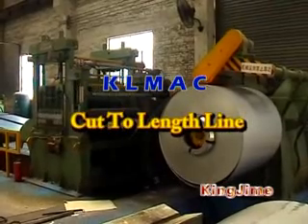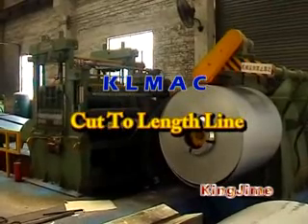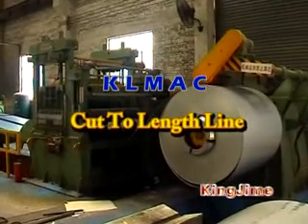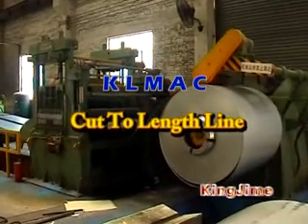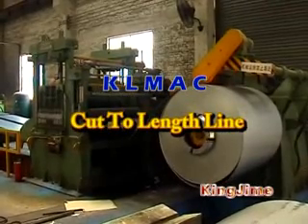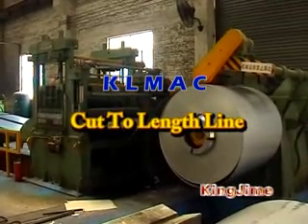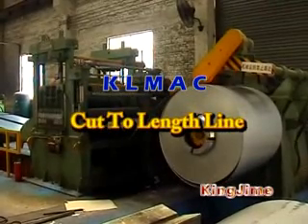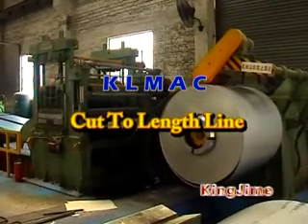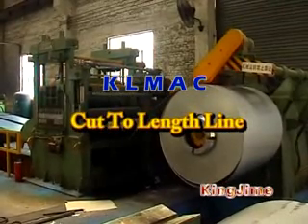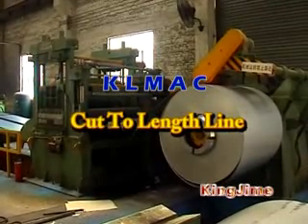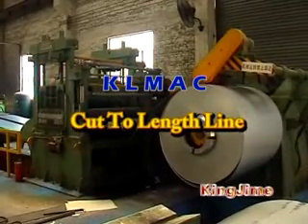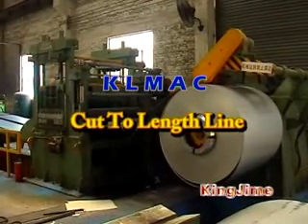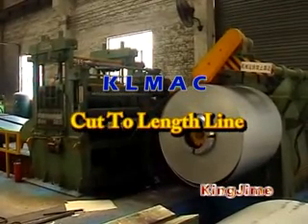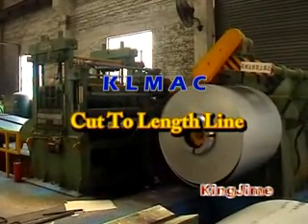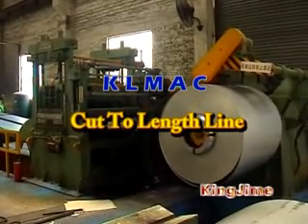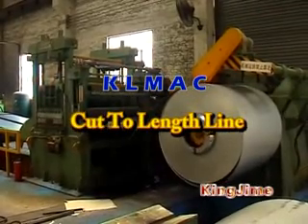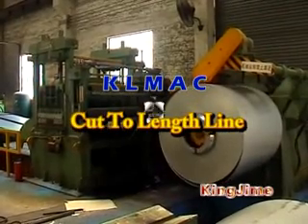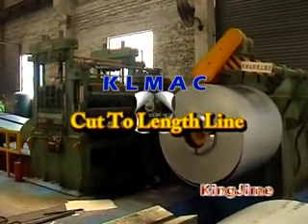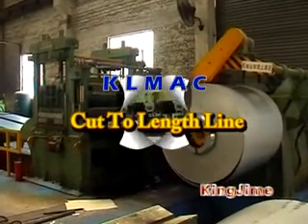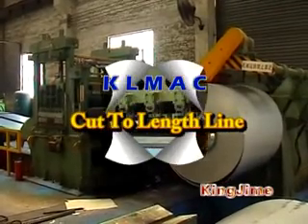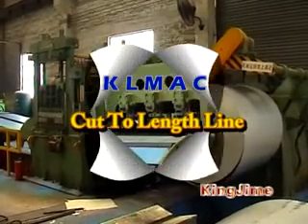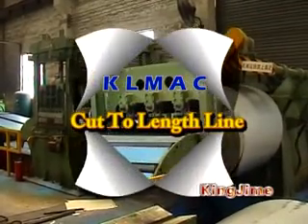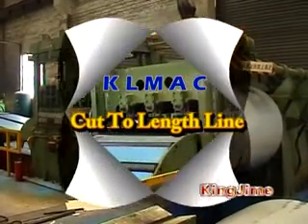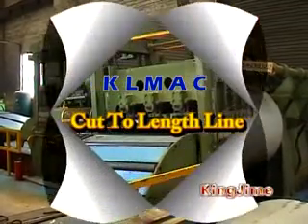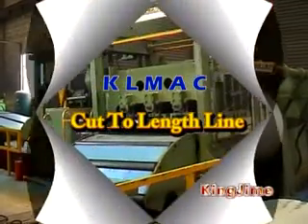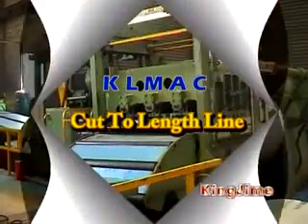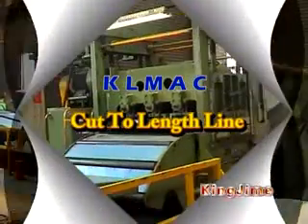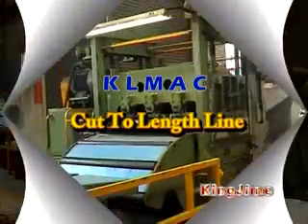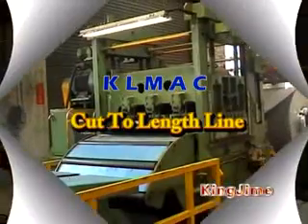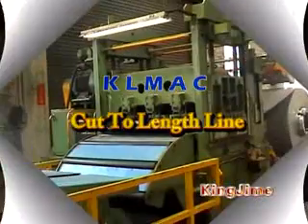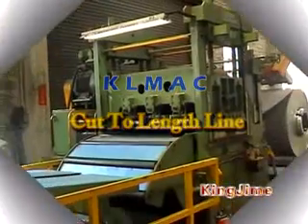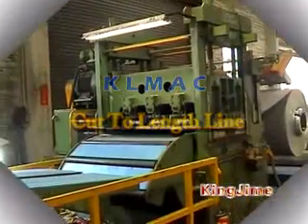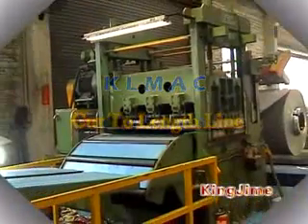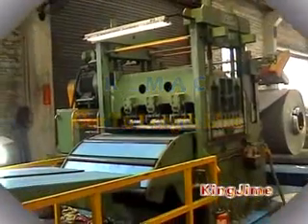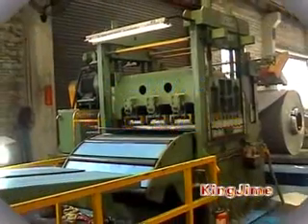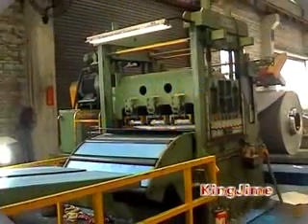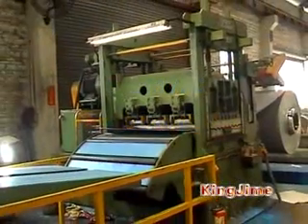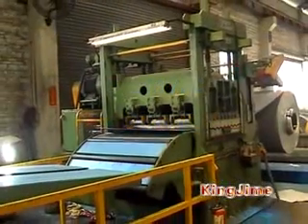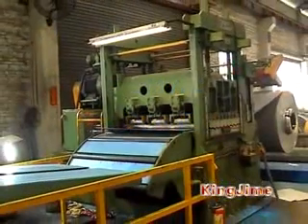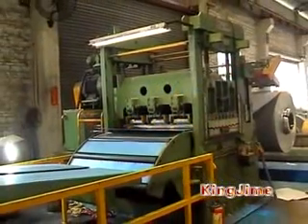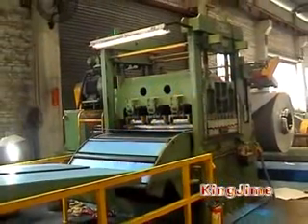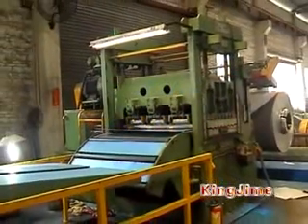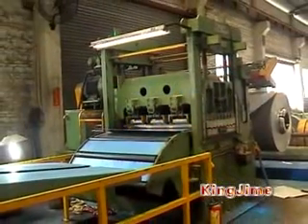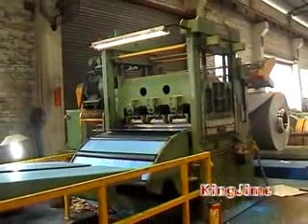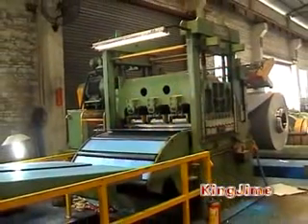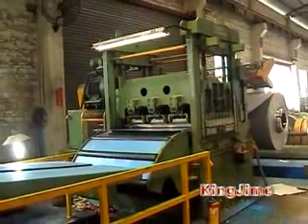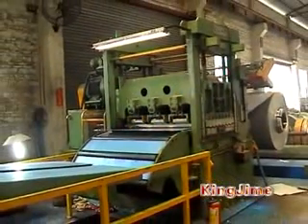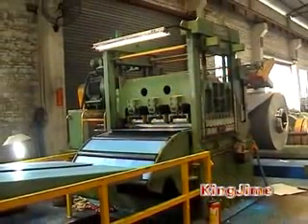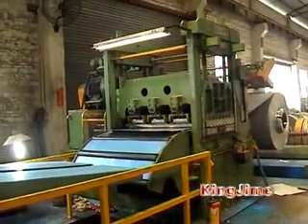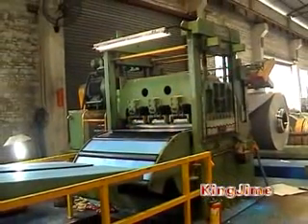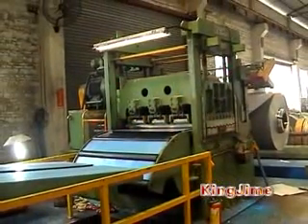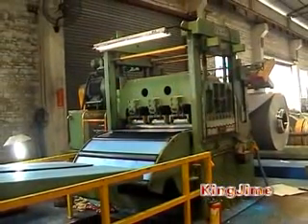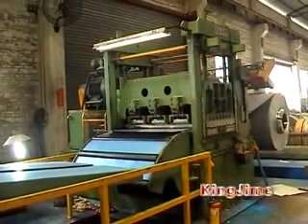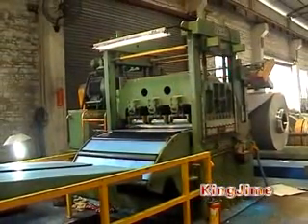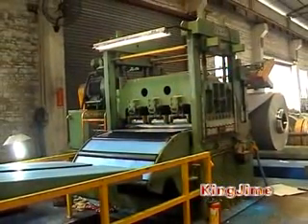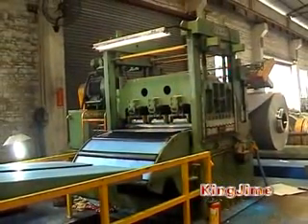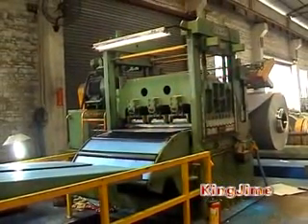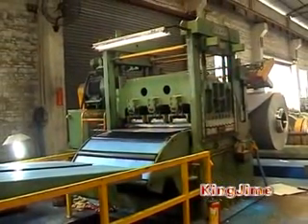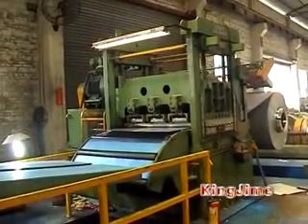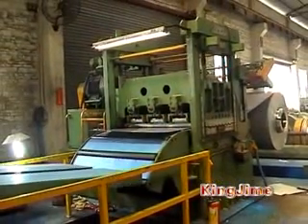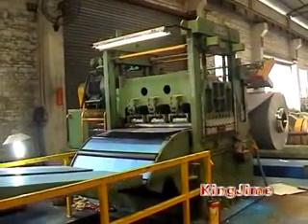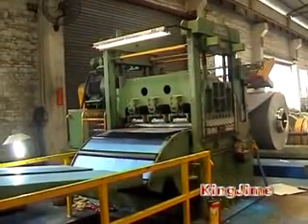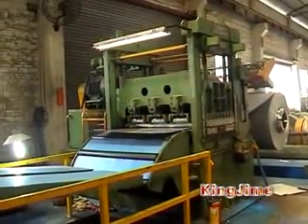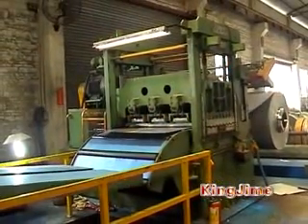Cut-to-length line can do uncoiling, leveling, measuring, cutting-to-length, and stacking work.